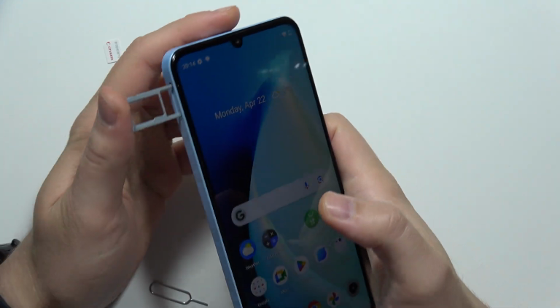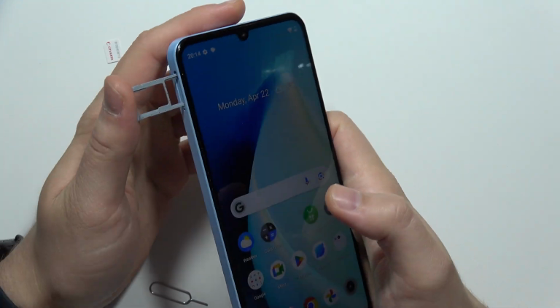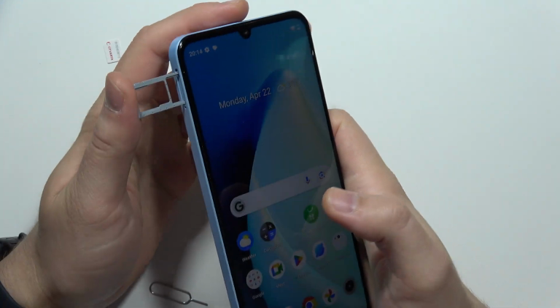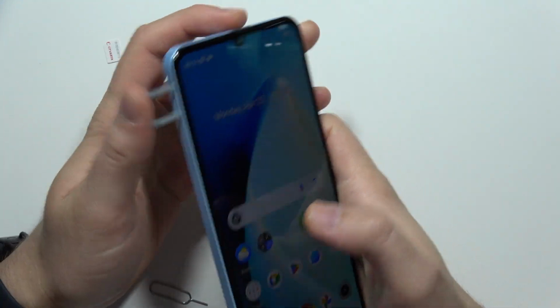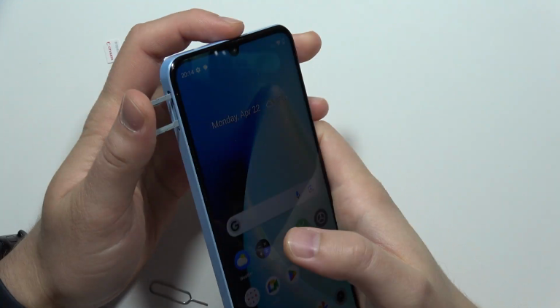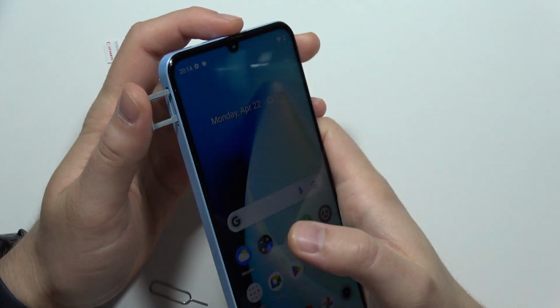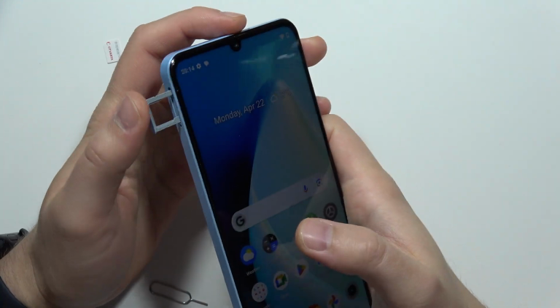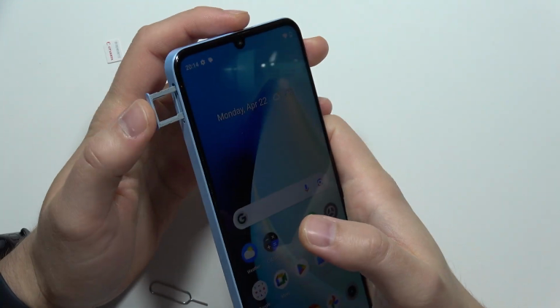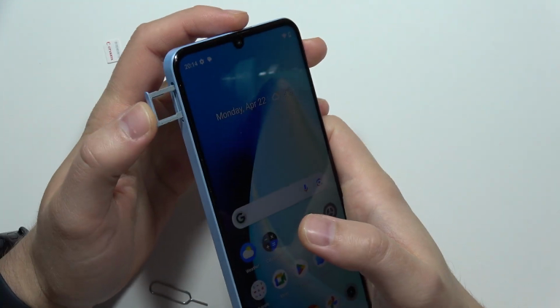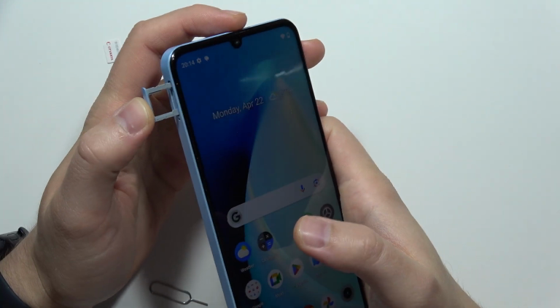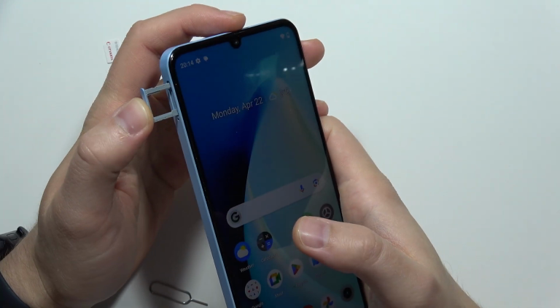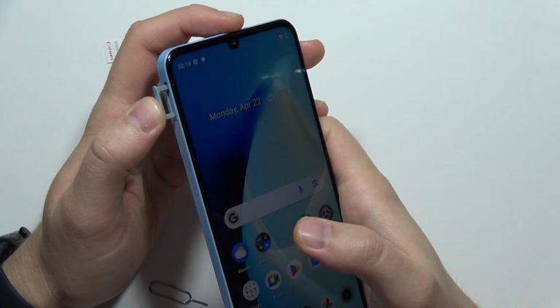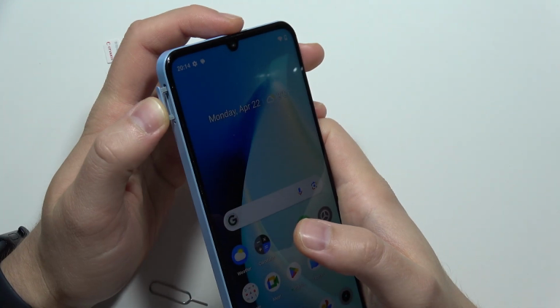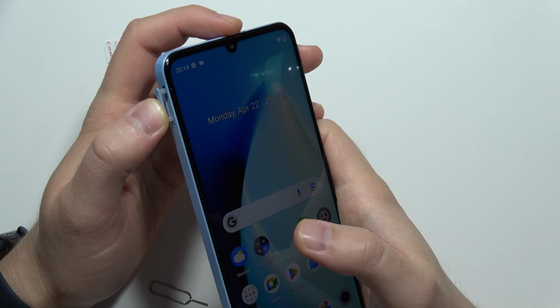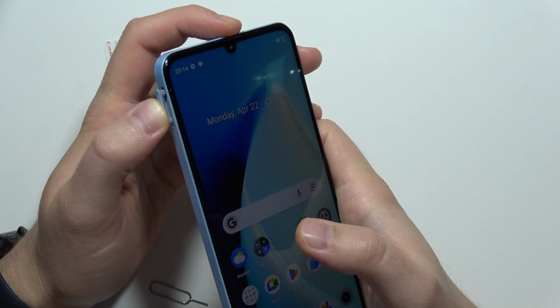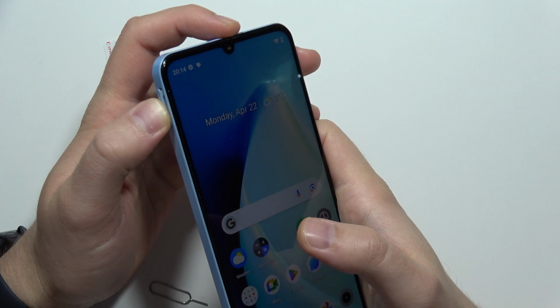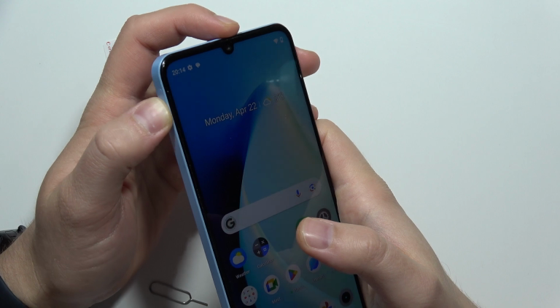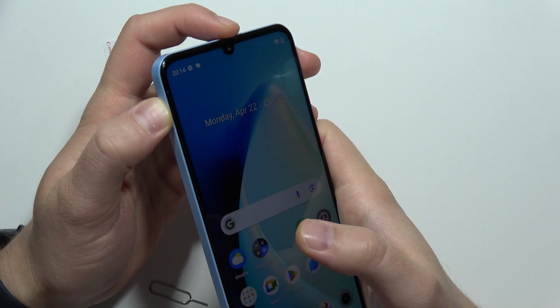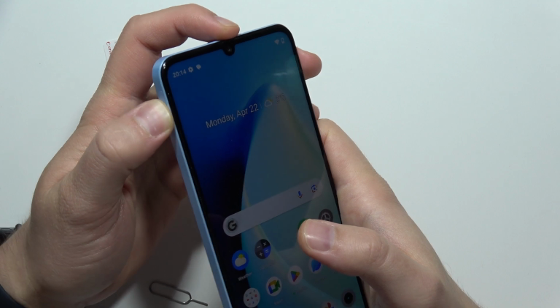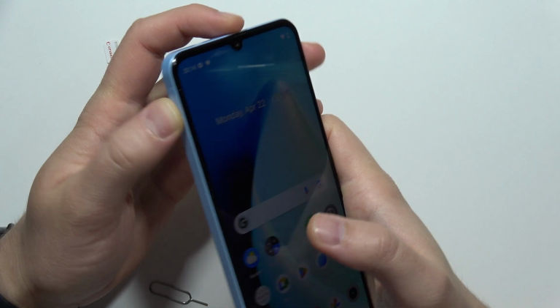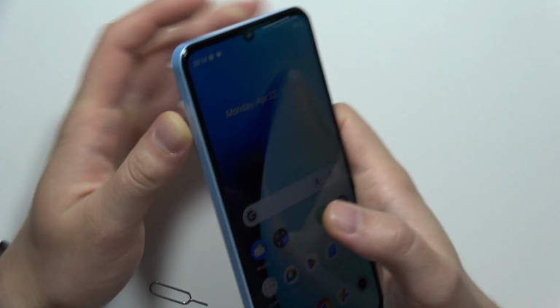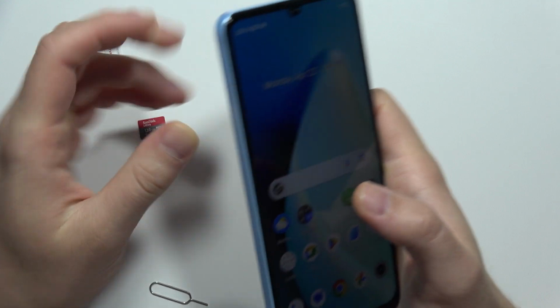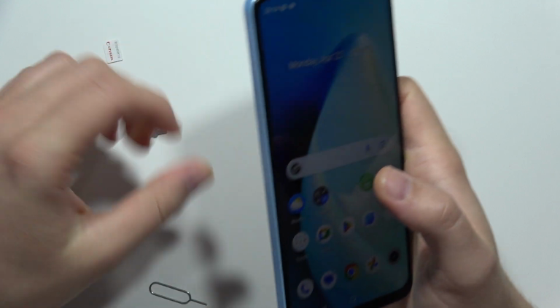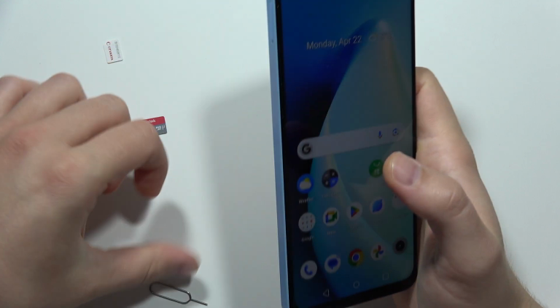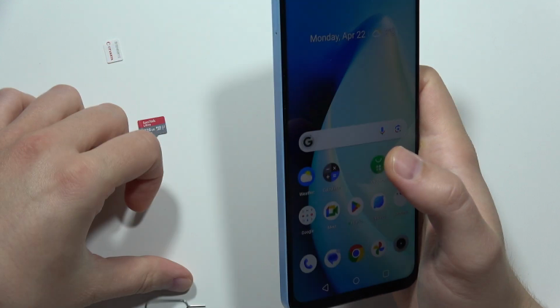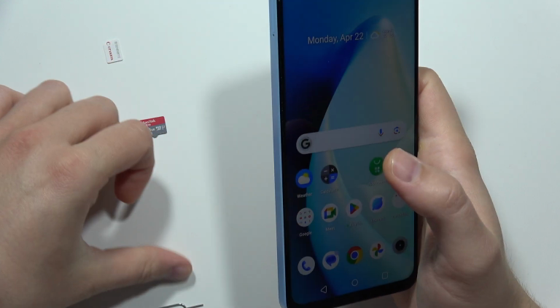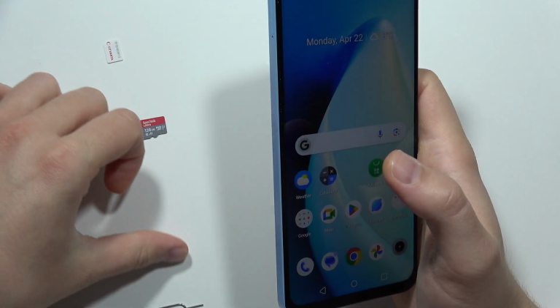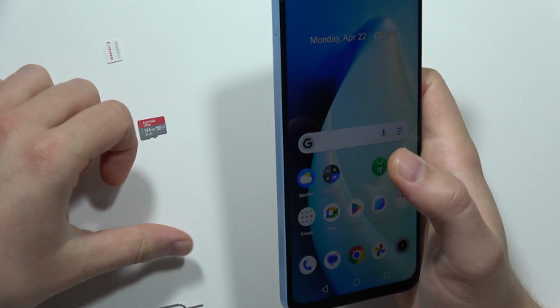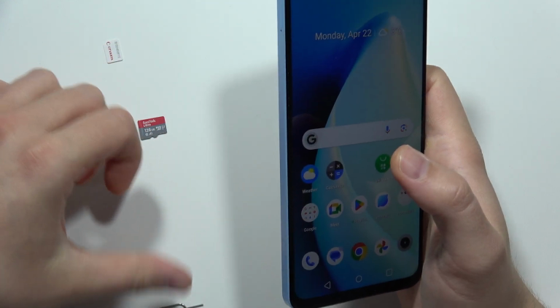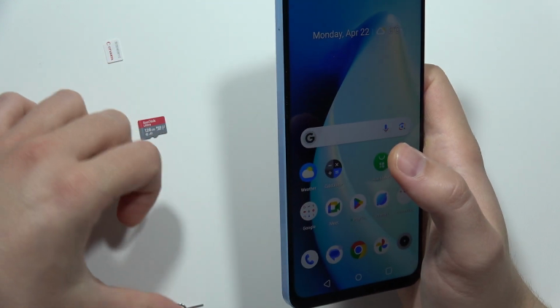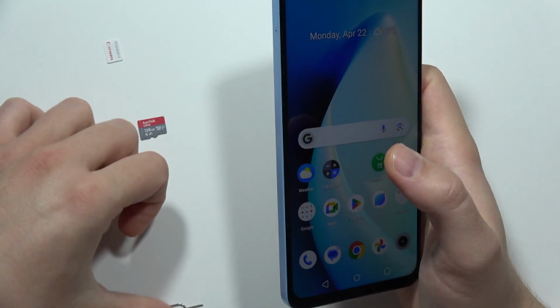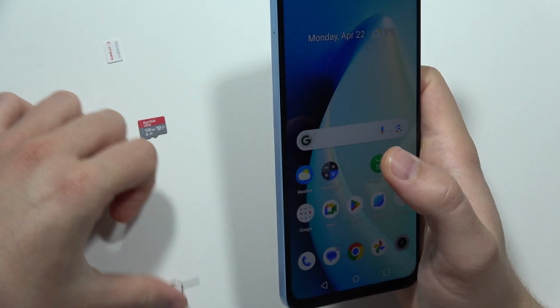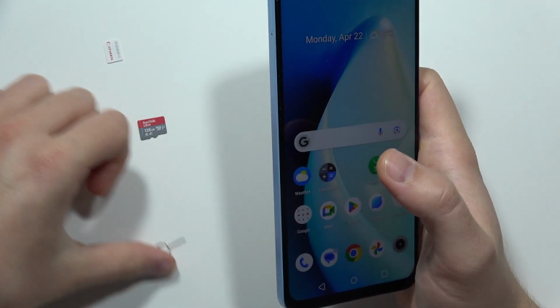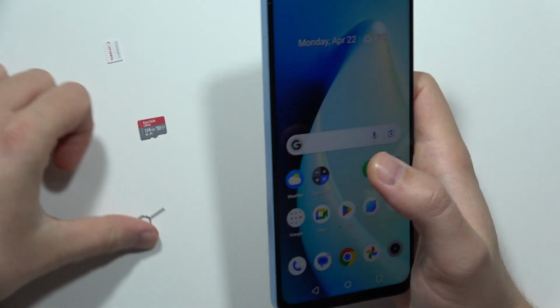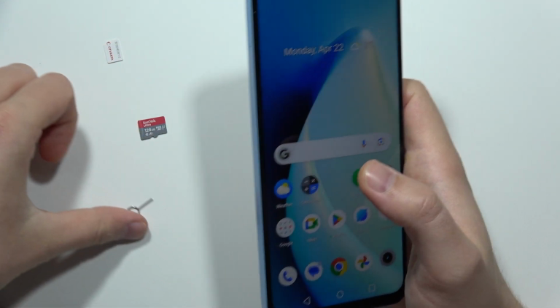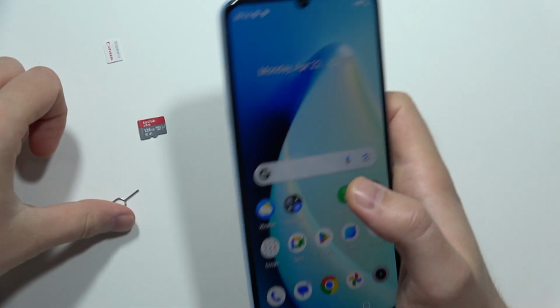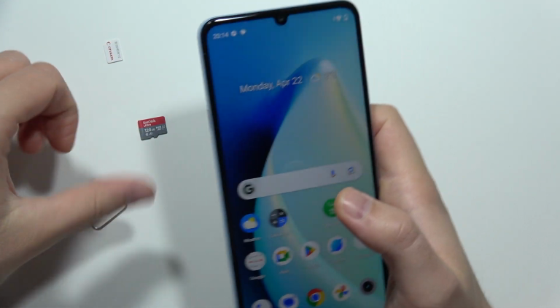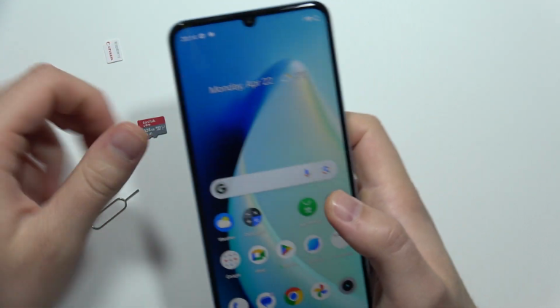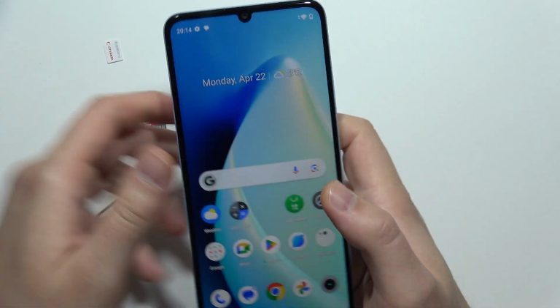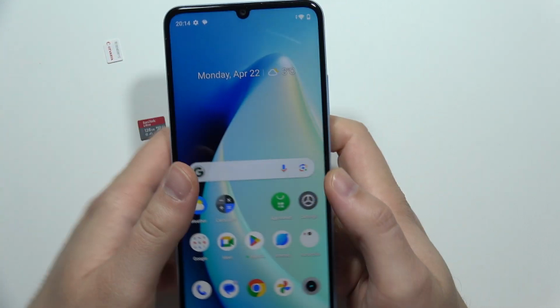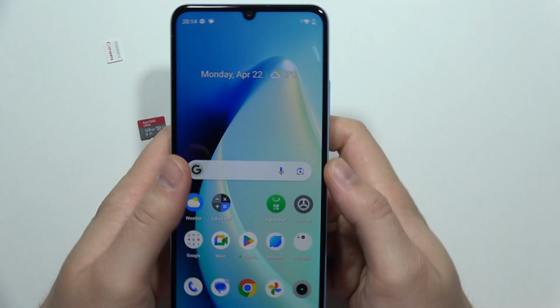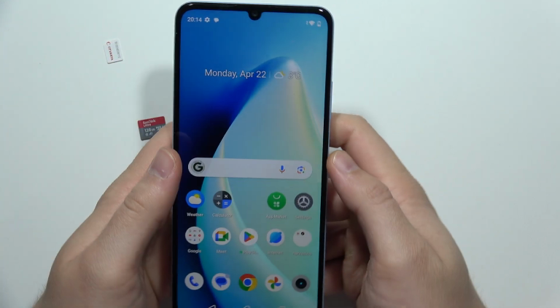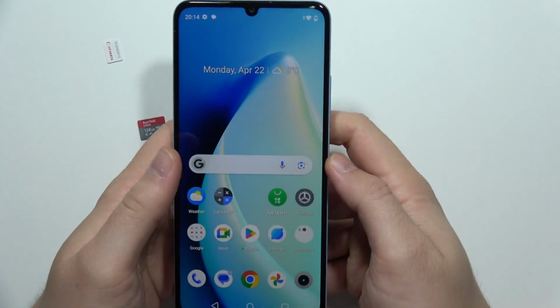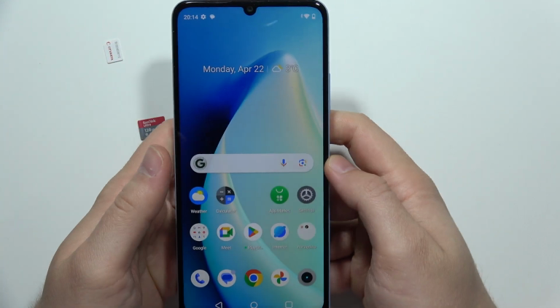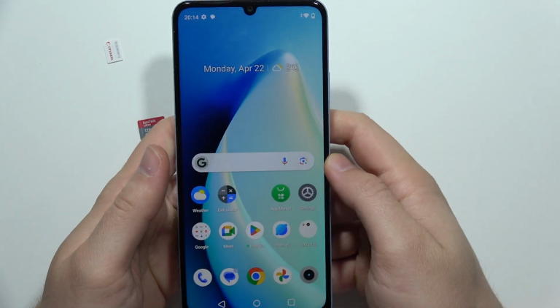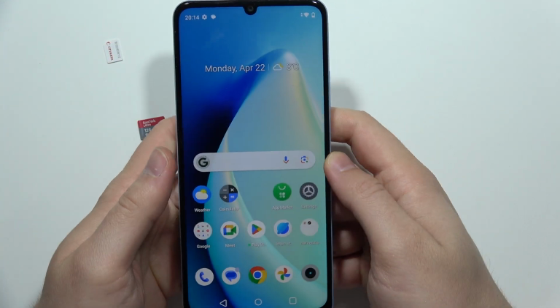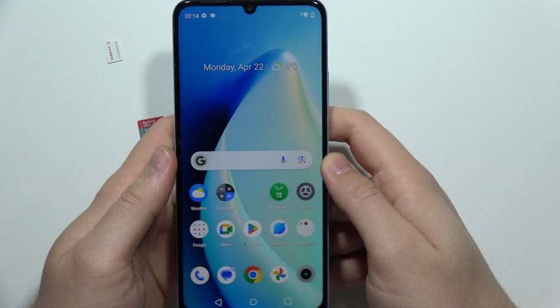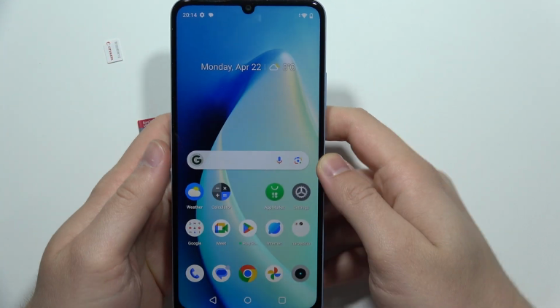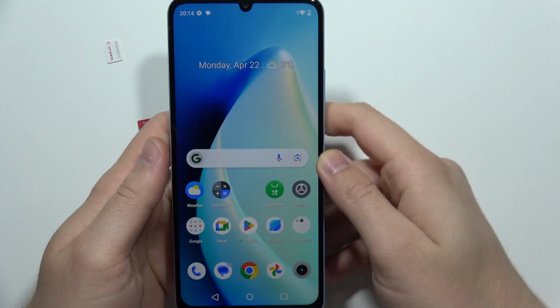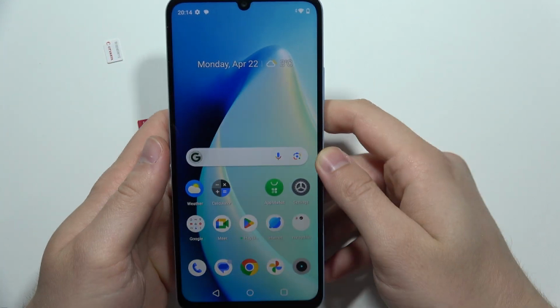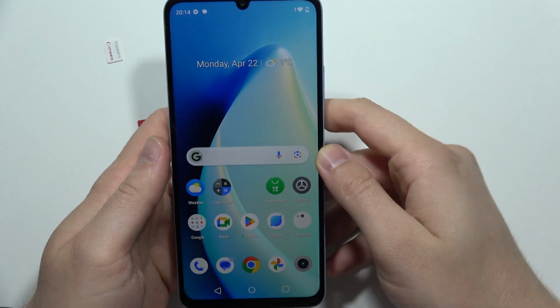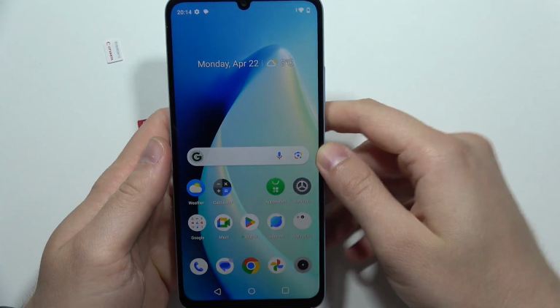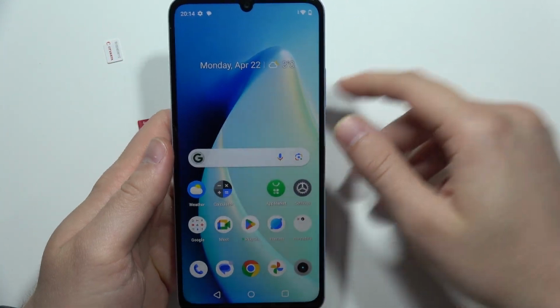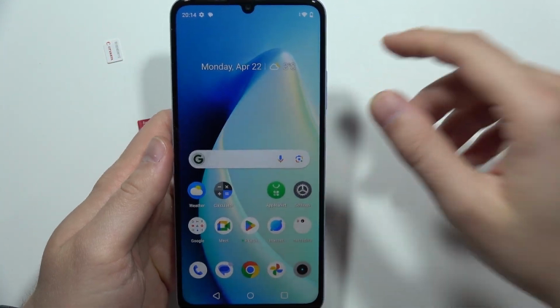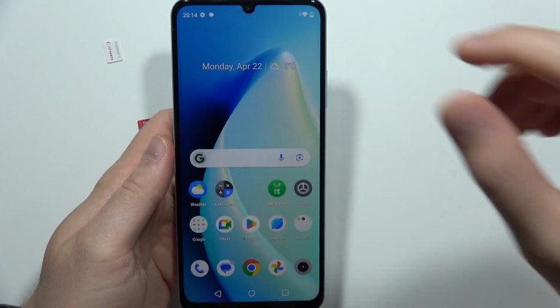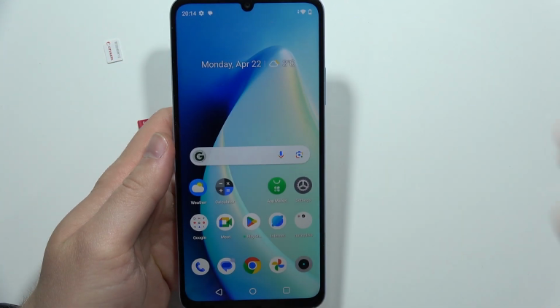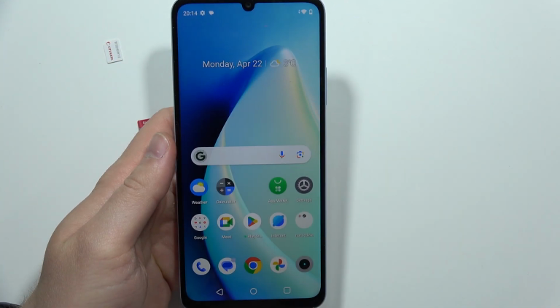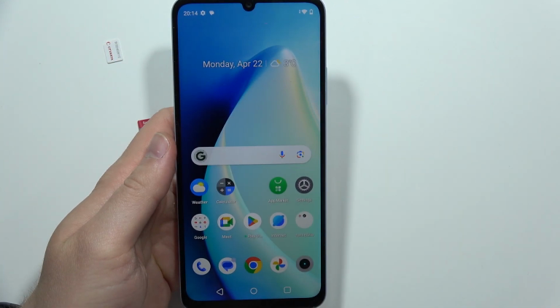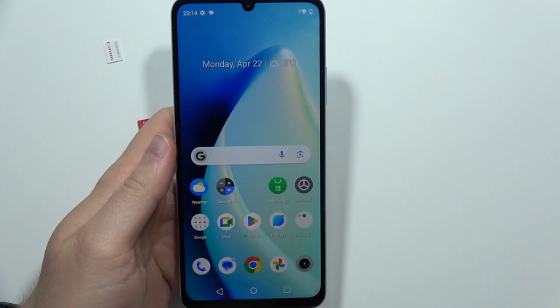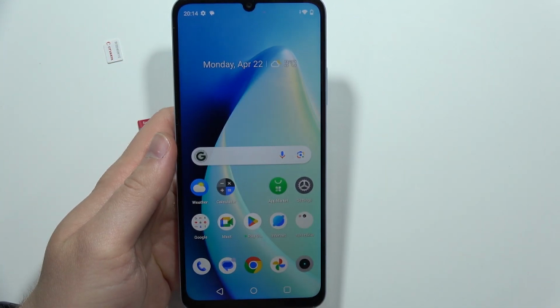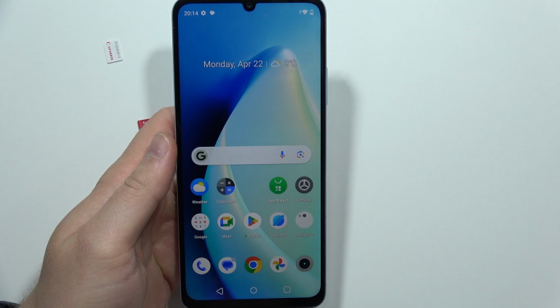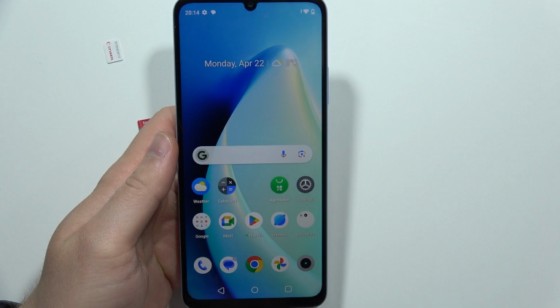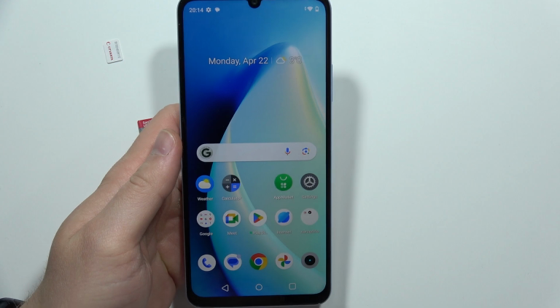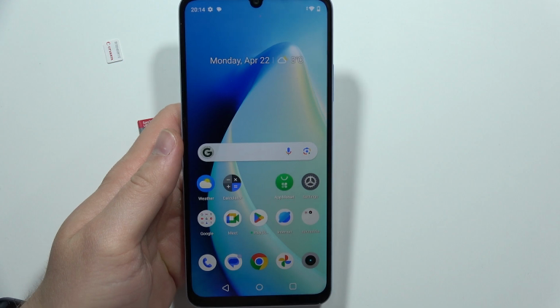If you are looking for more about the Realme Note 50, just go to my channel, open the search engine, and input whatever specs or prices you are looking for.